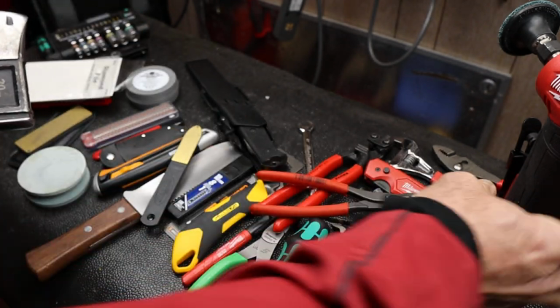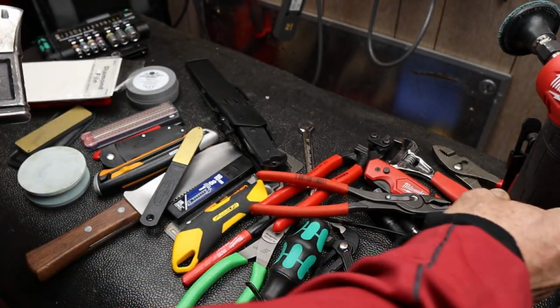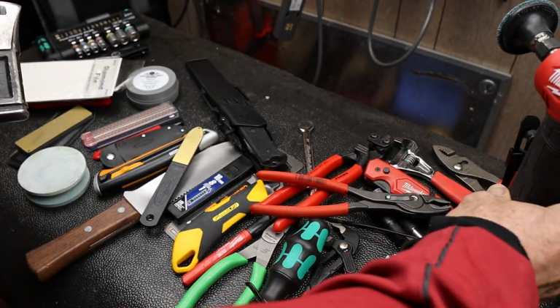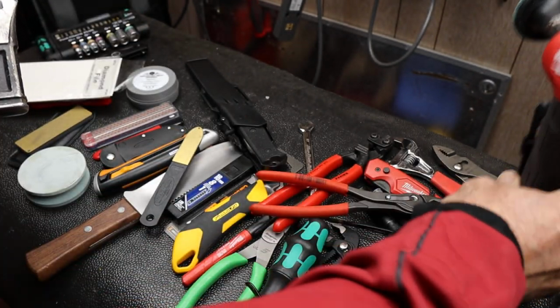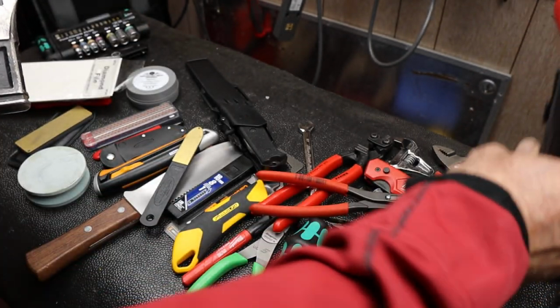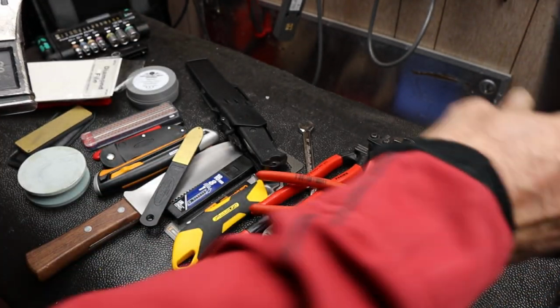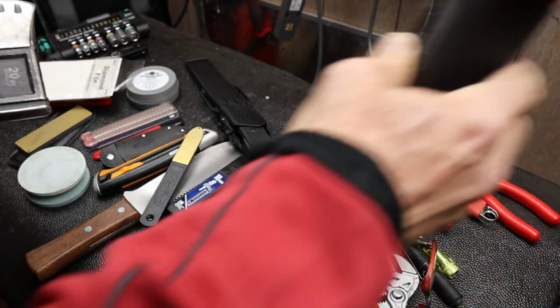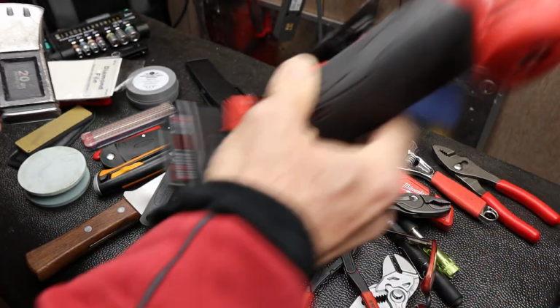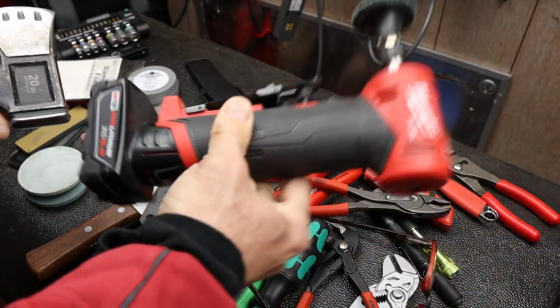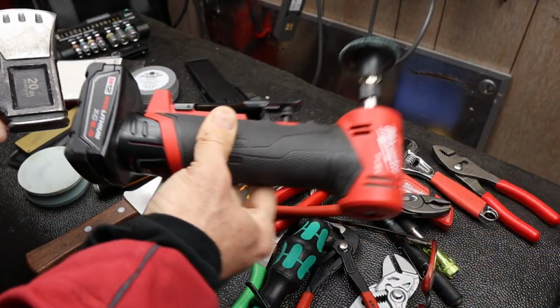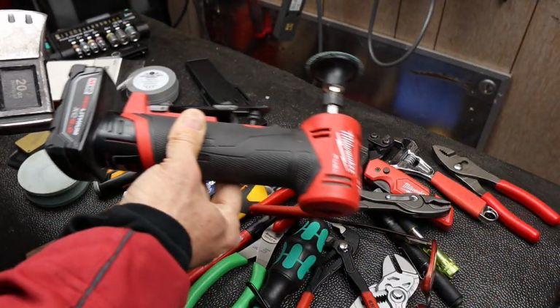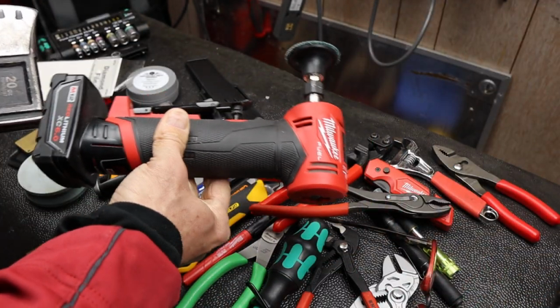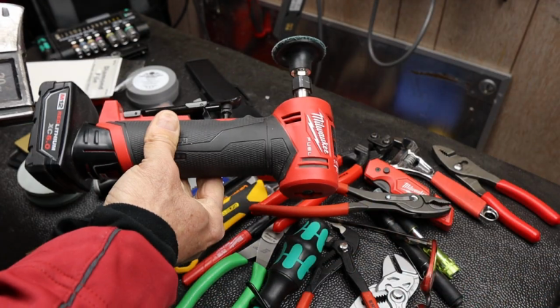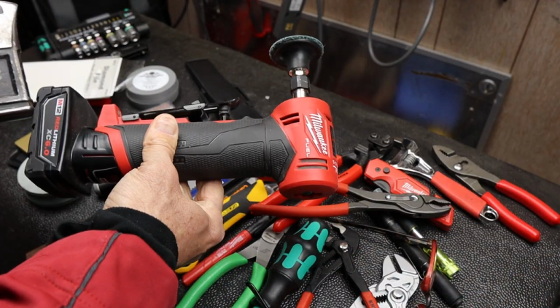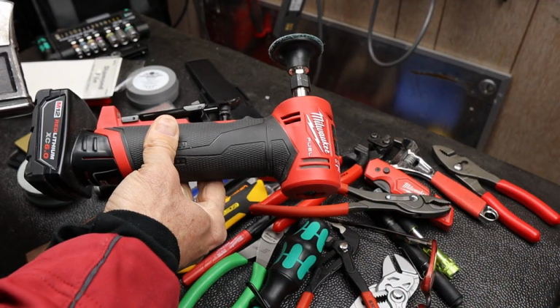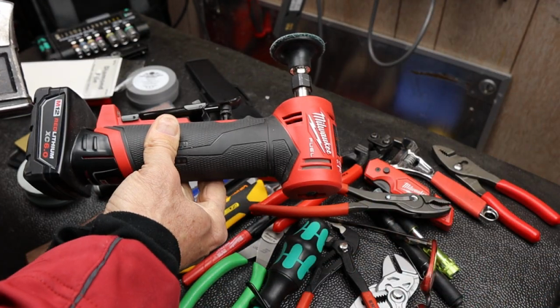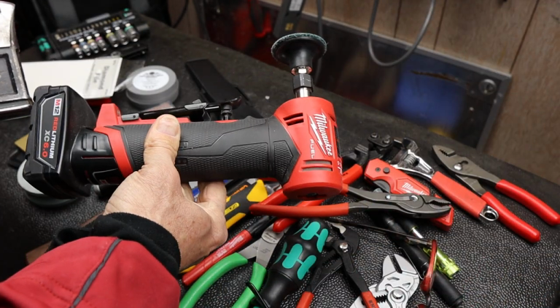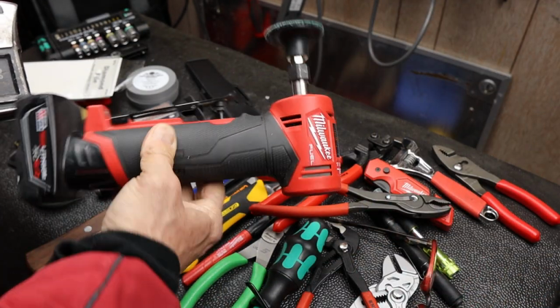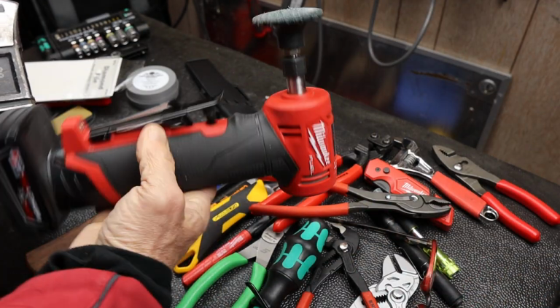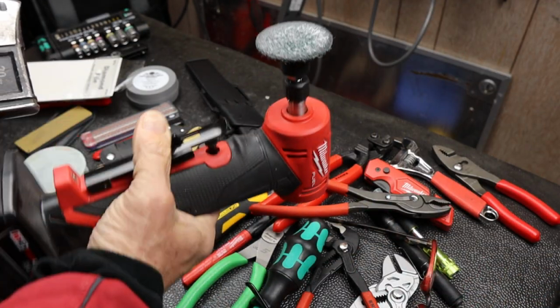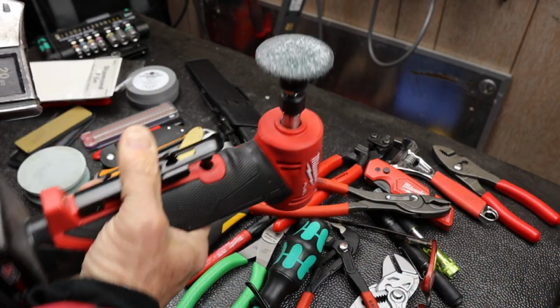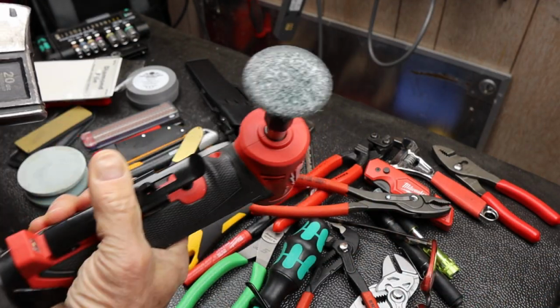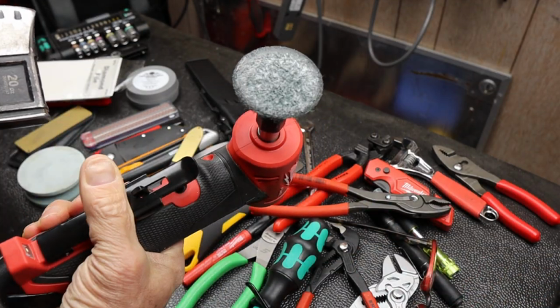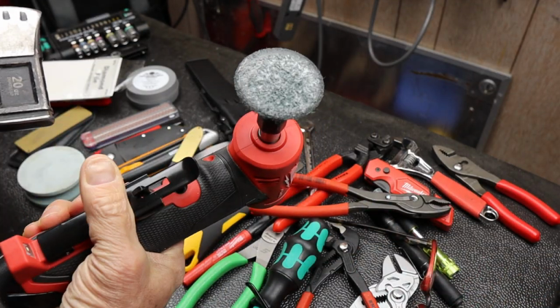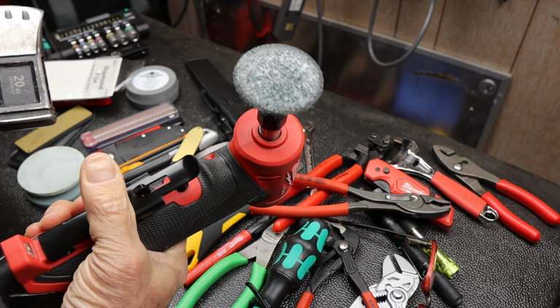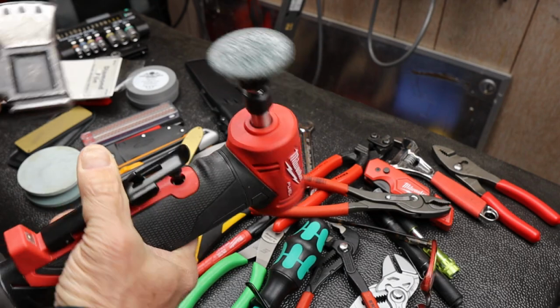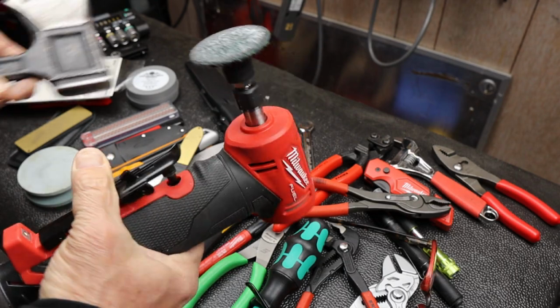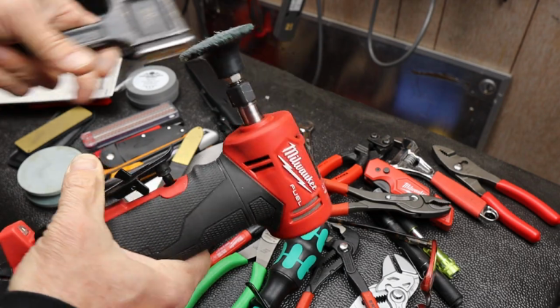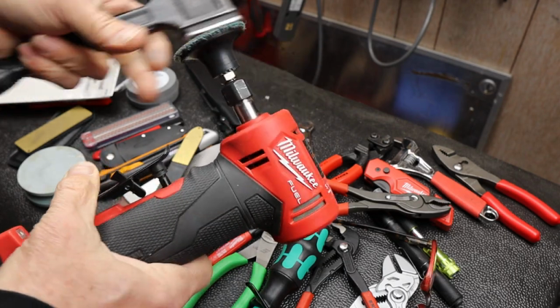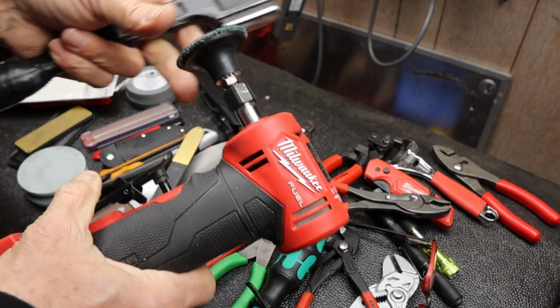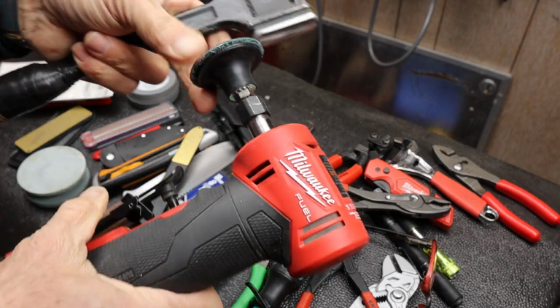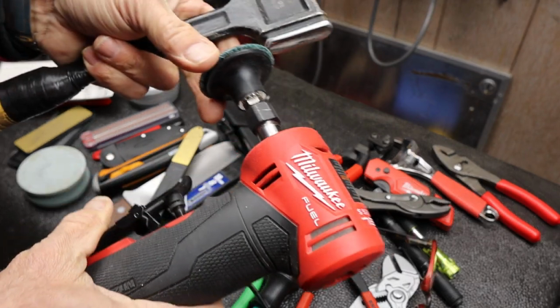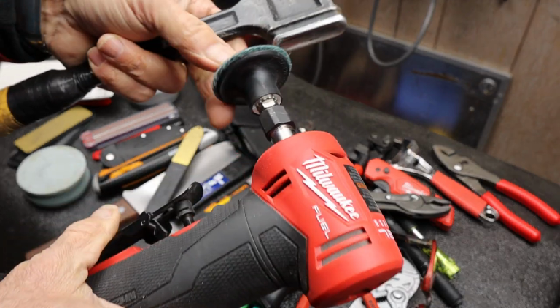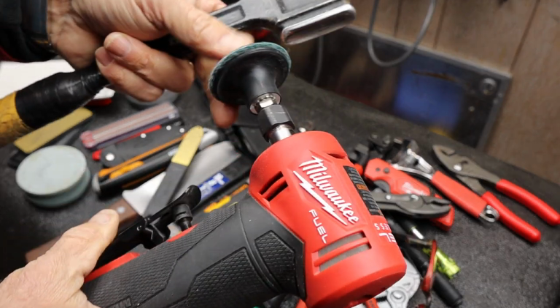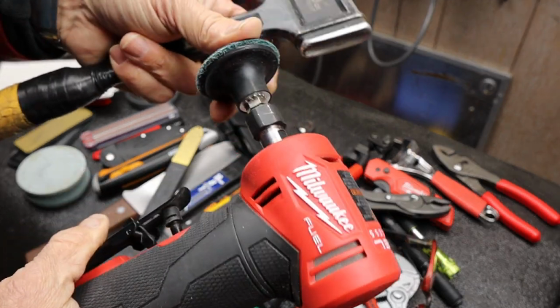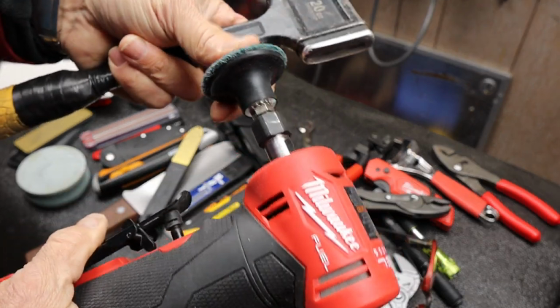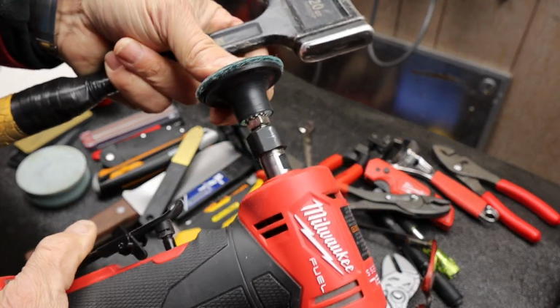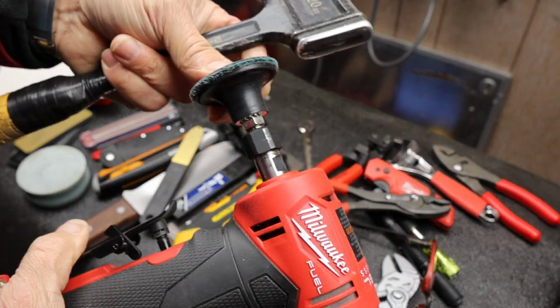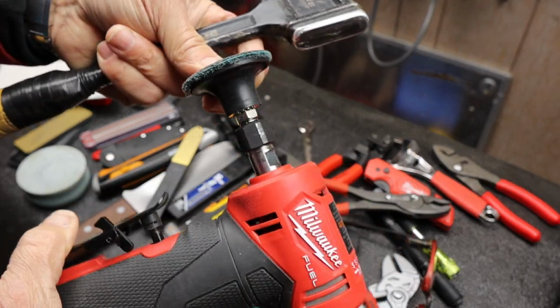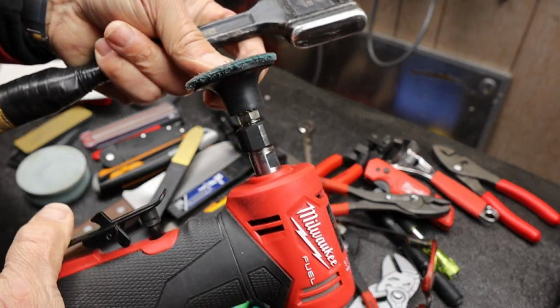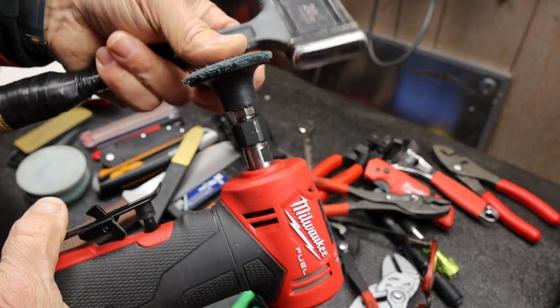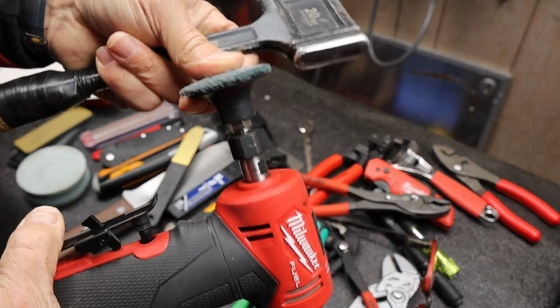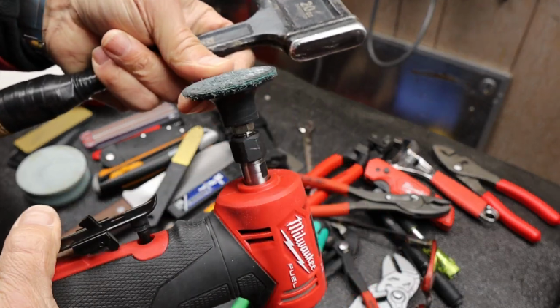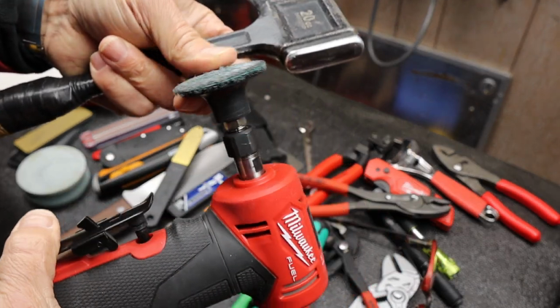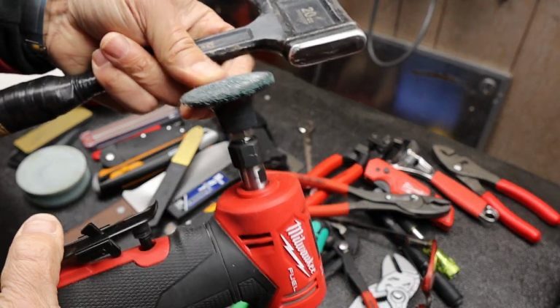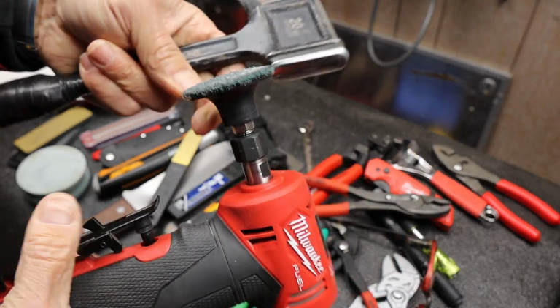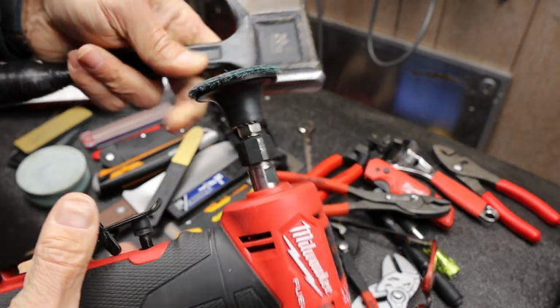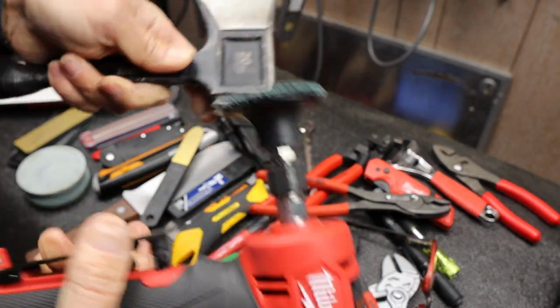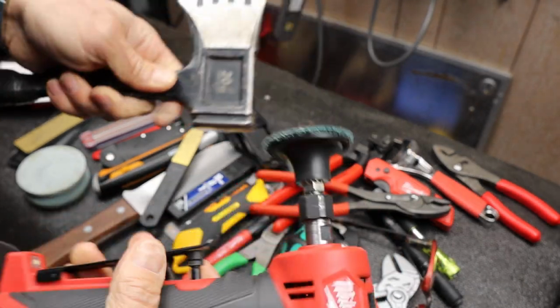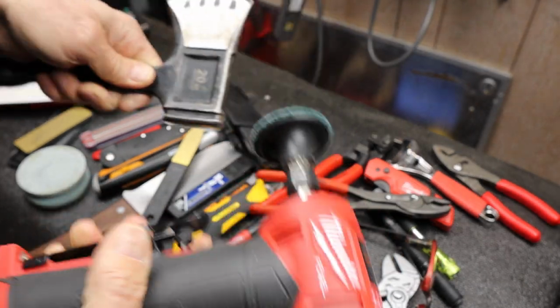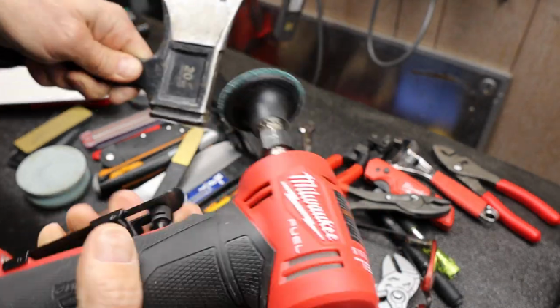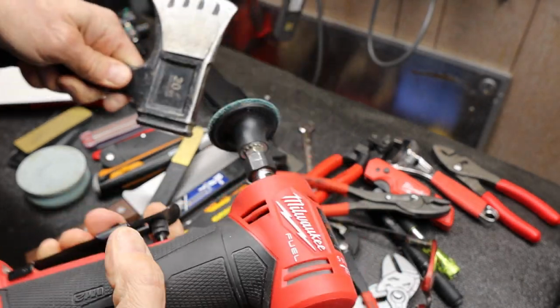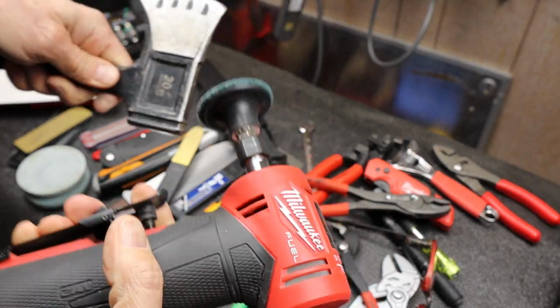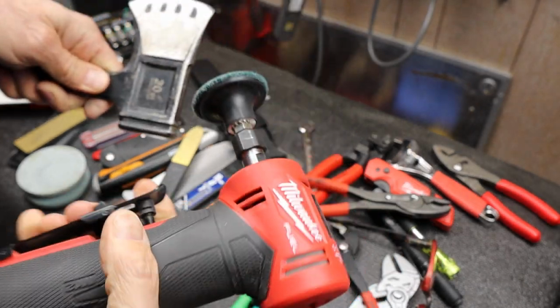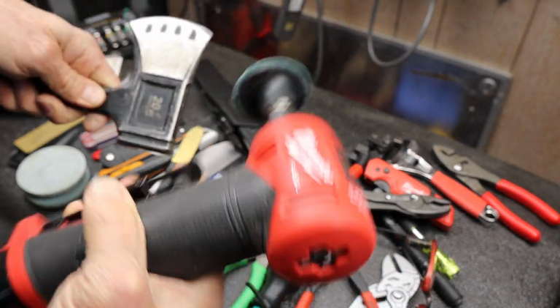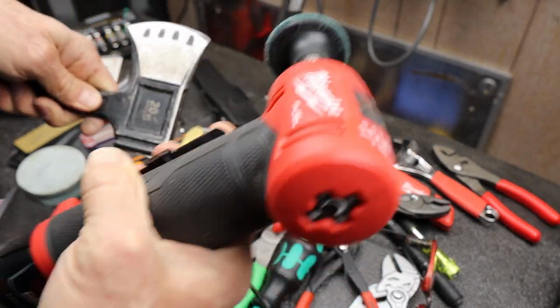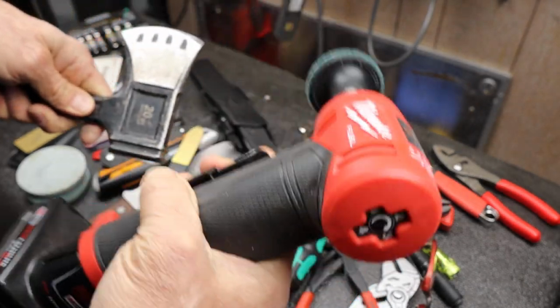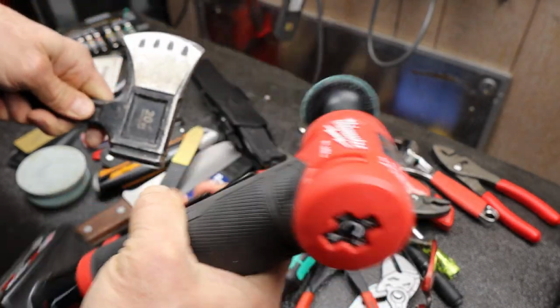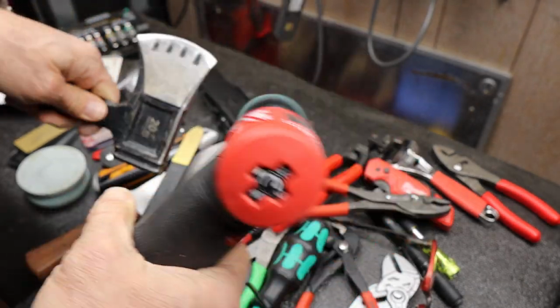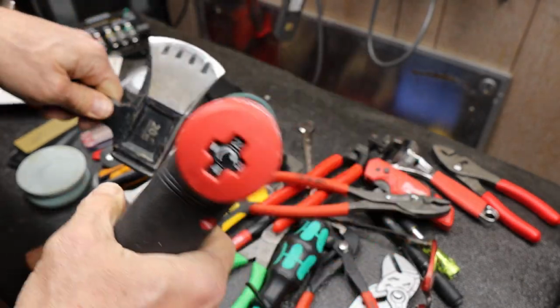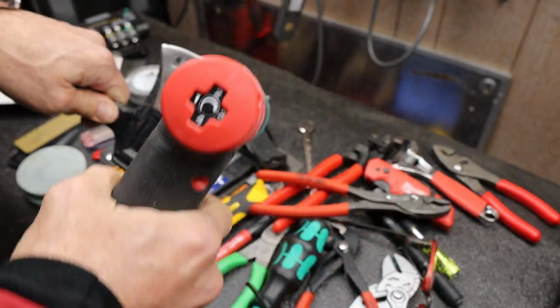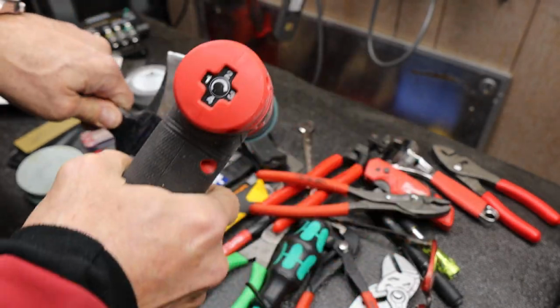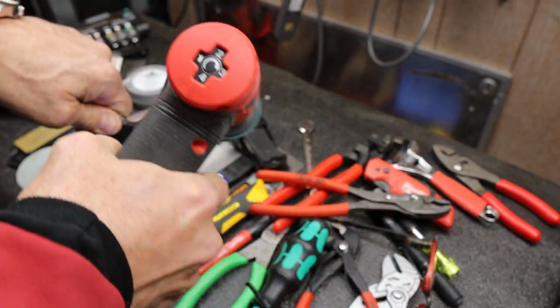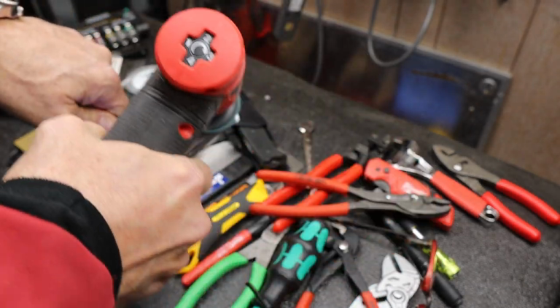And then I actually use my Milwaukee die grinder with a burrillo pad. This one's pretty worn, but you'll get the idea.